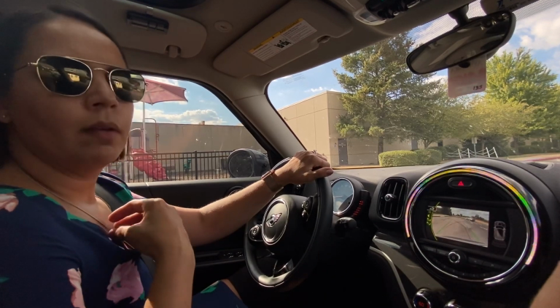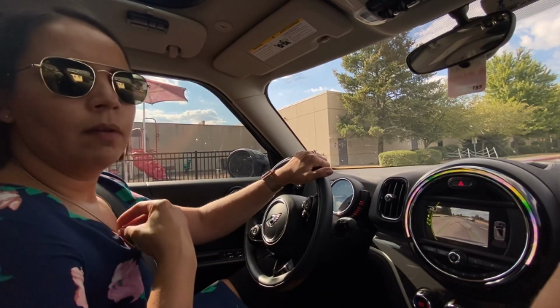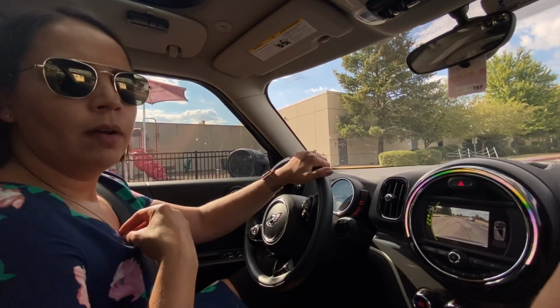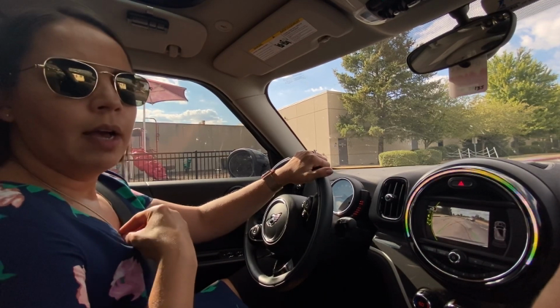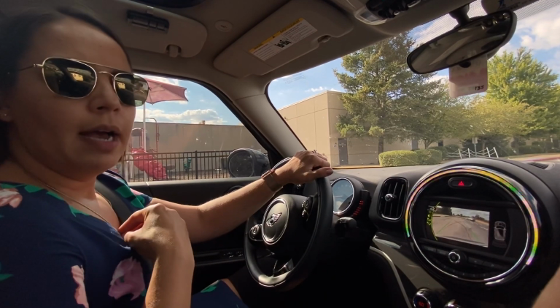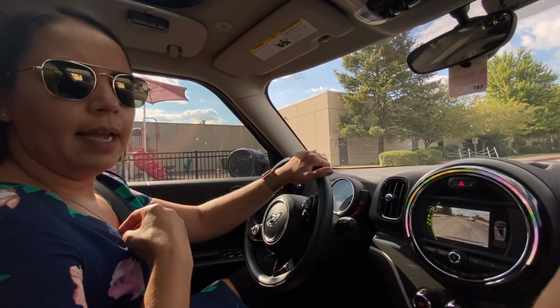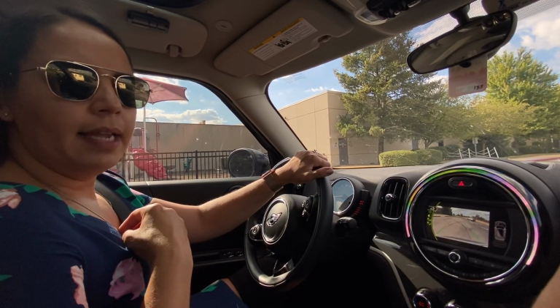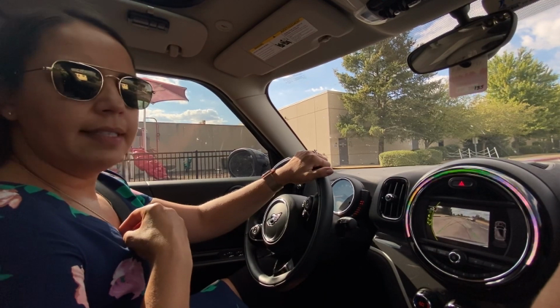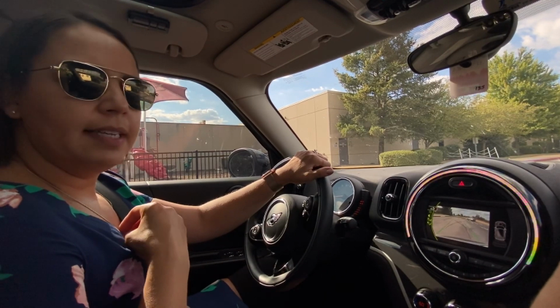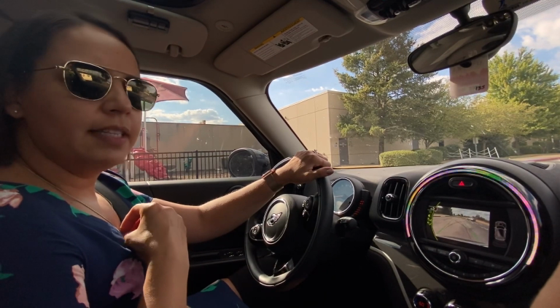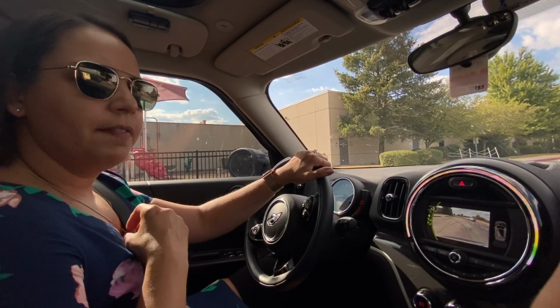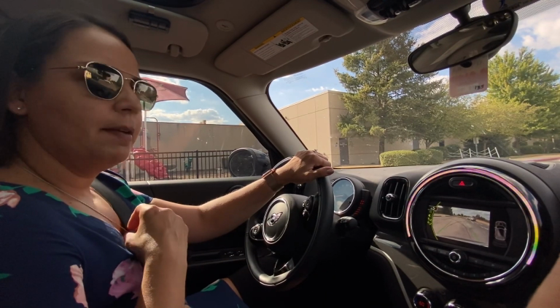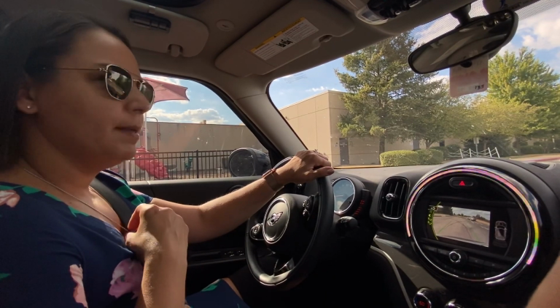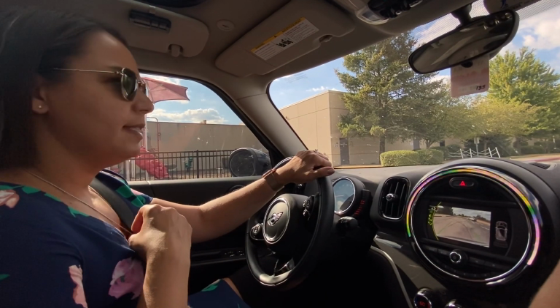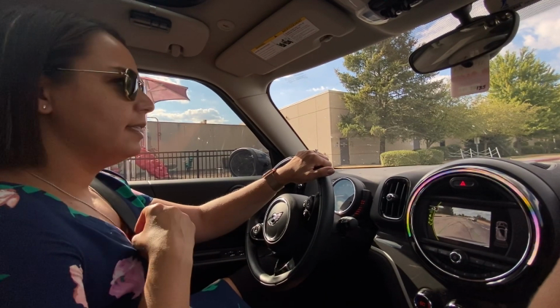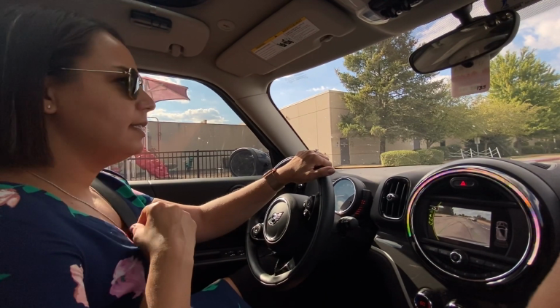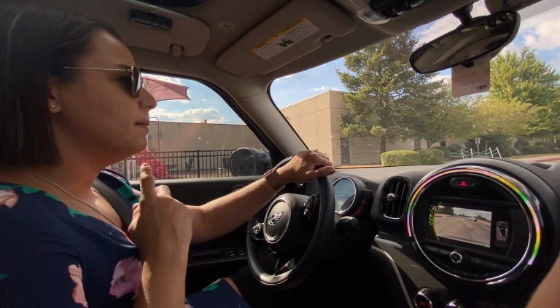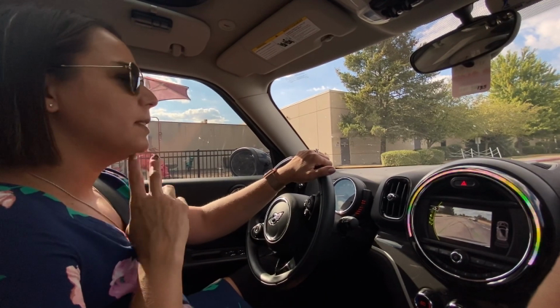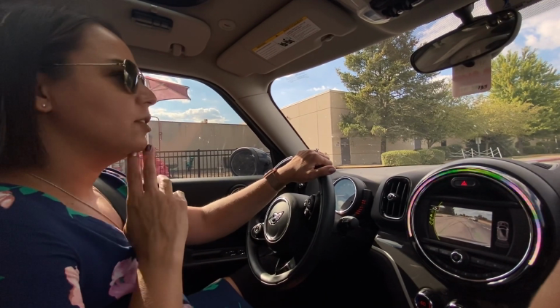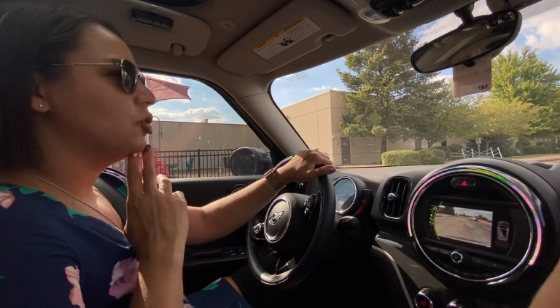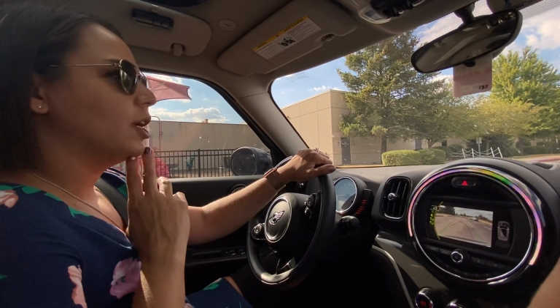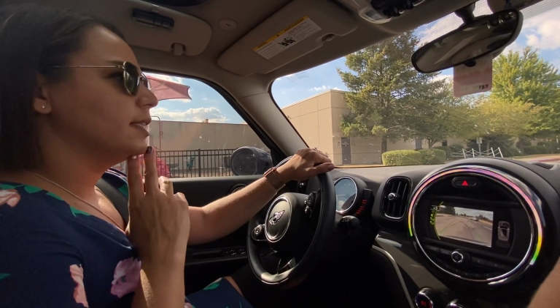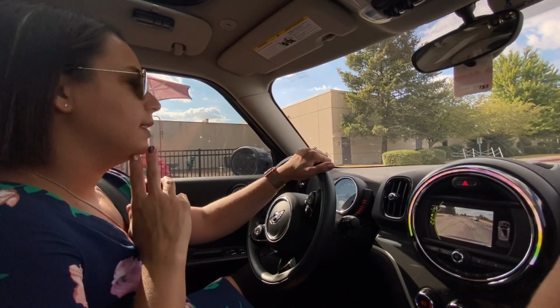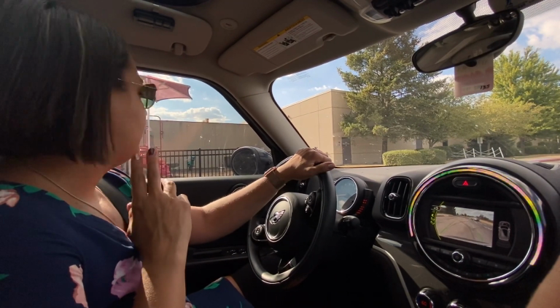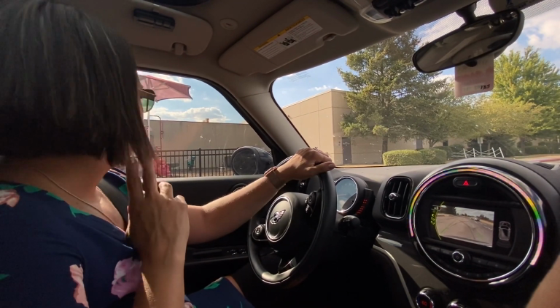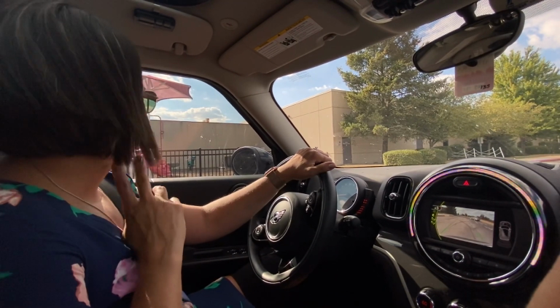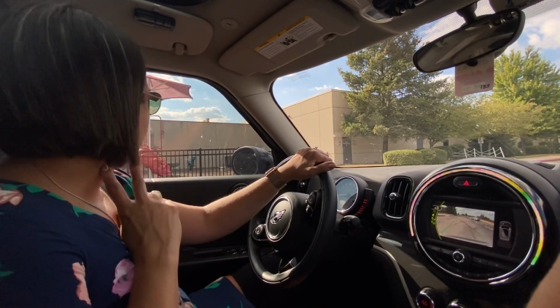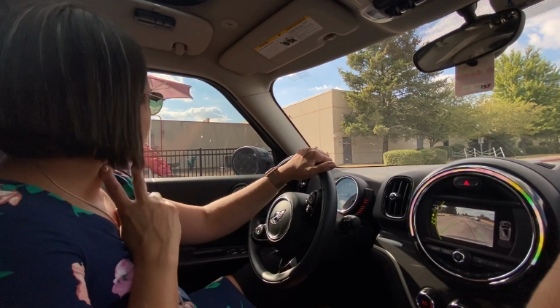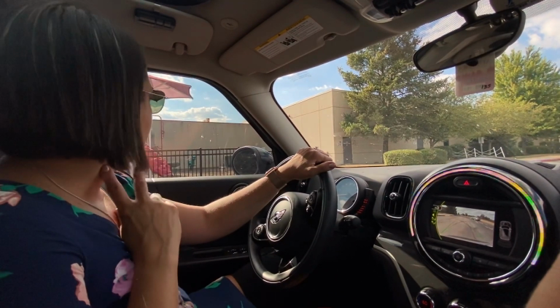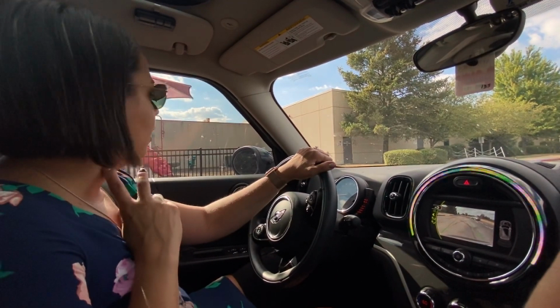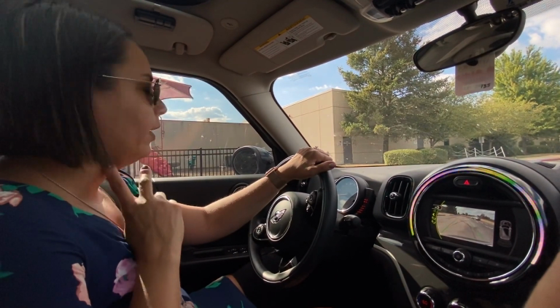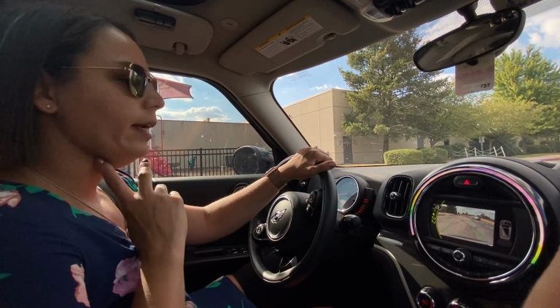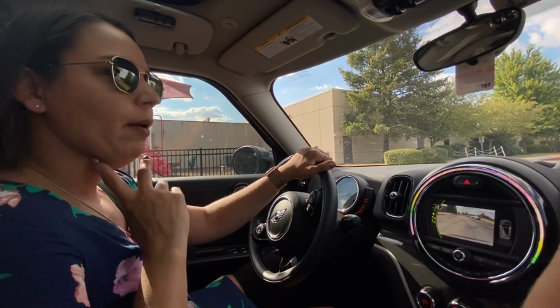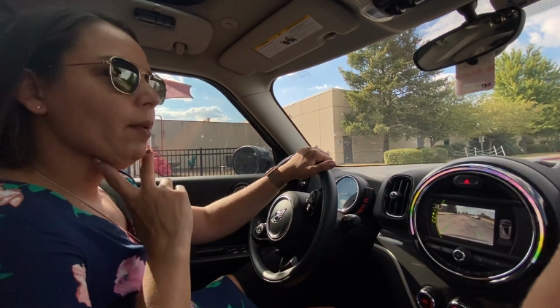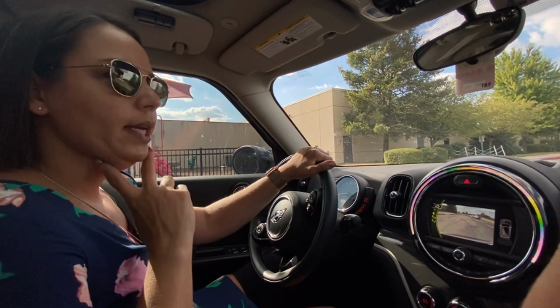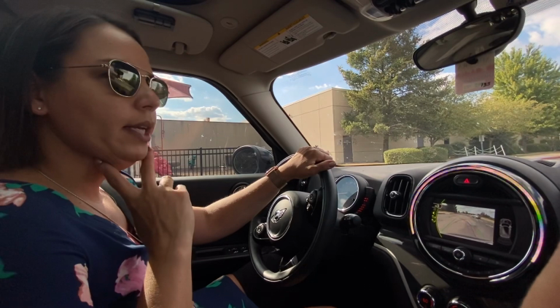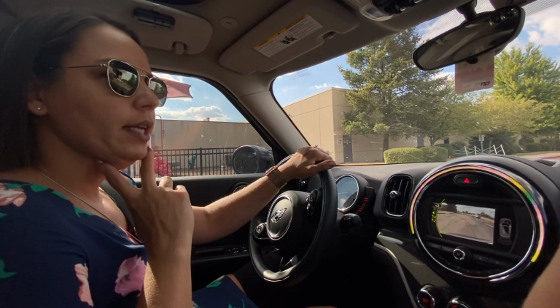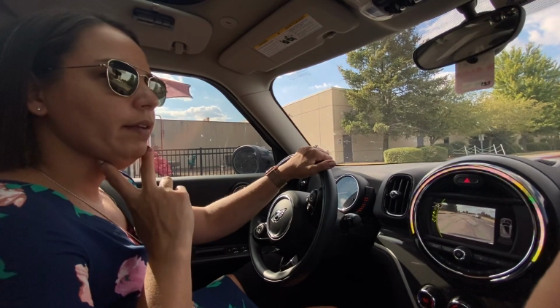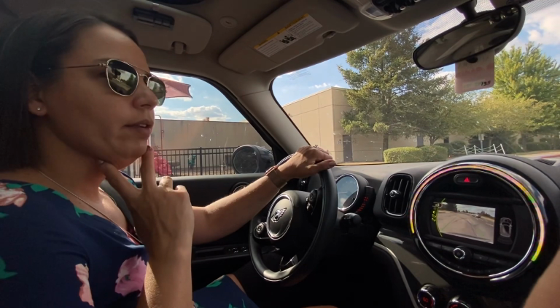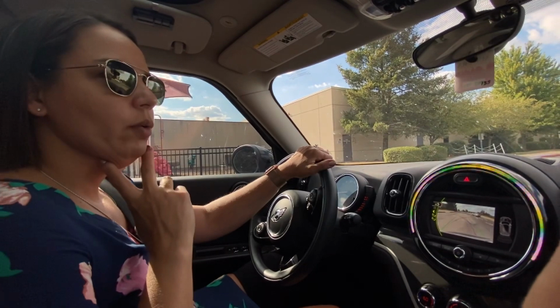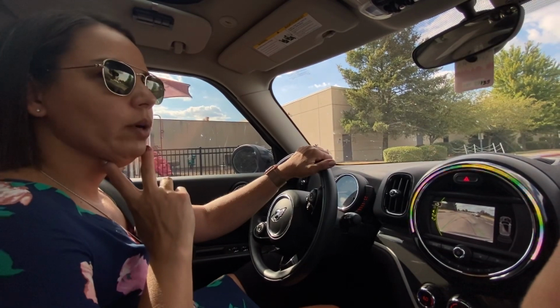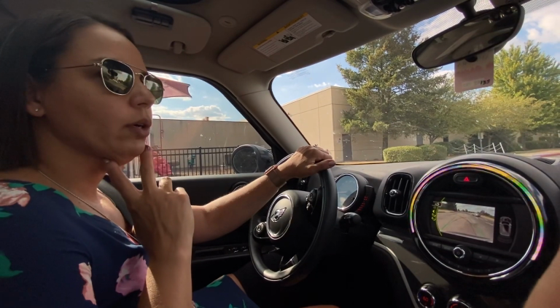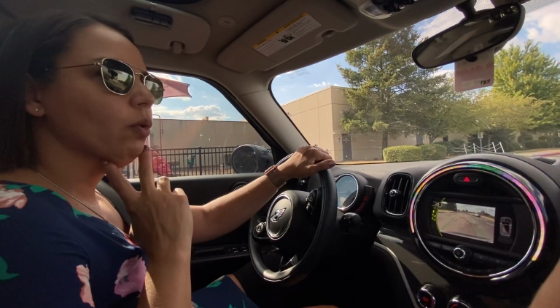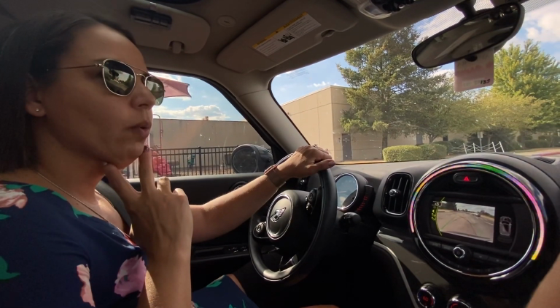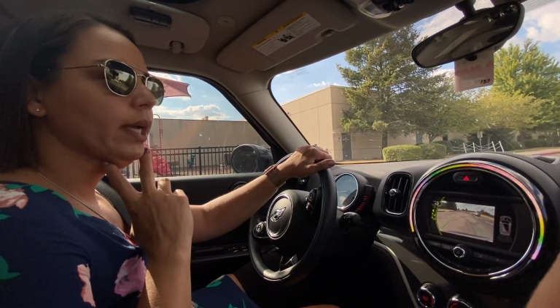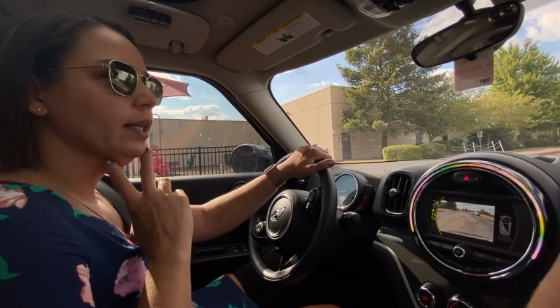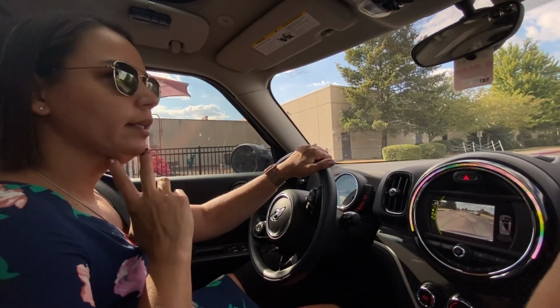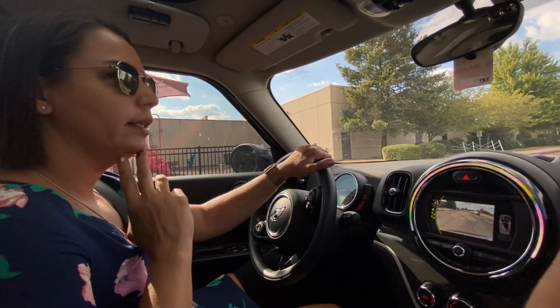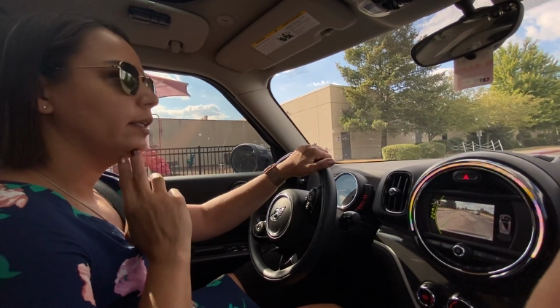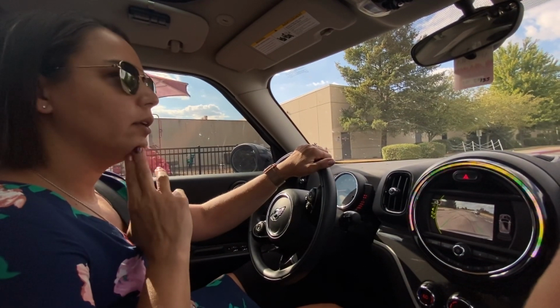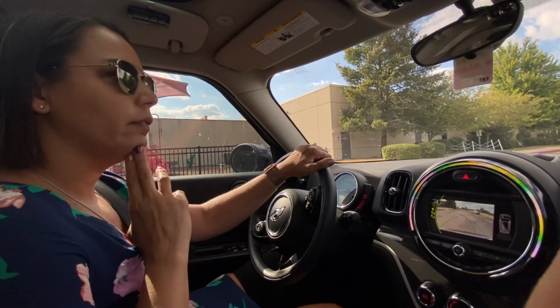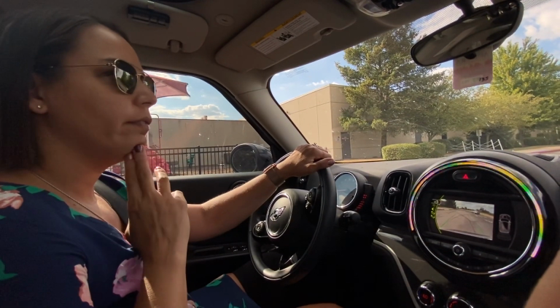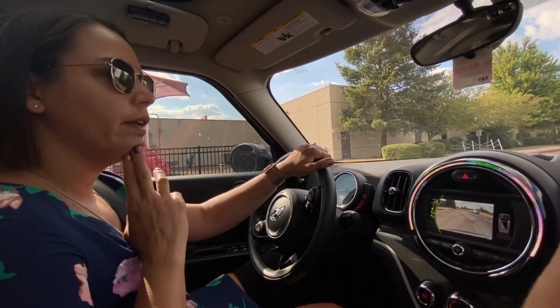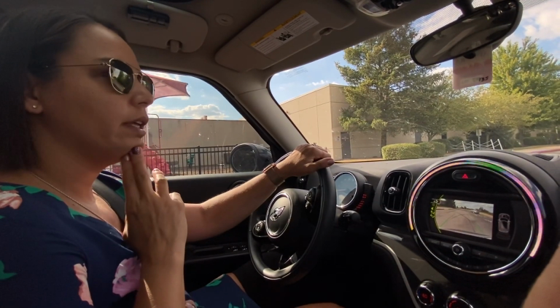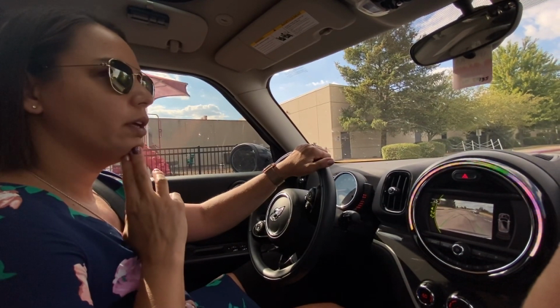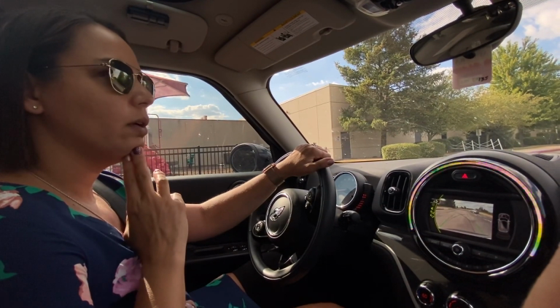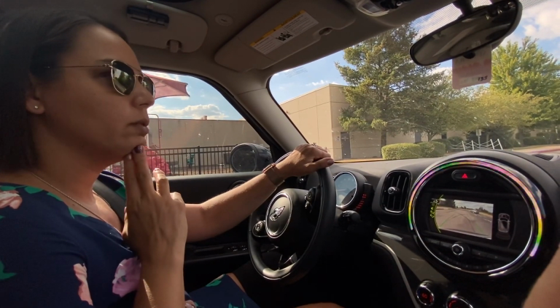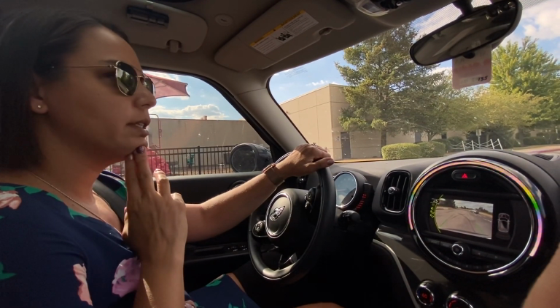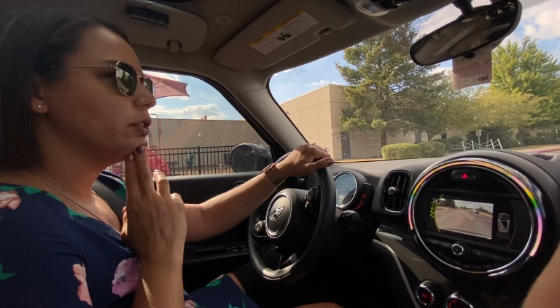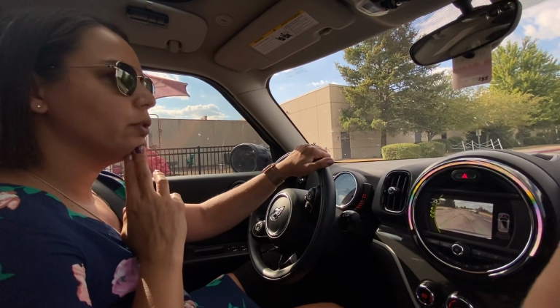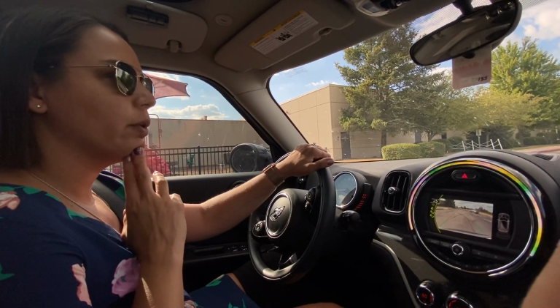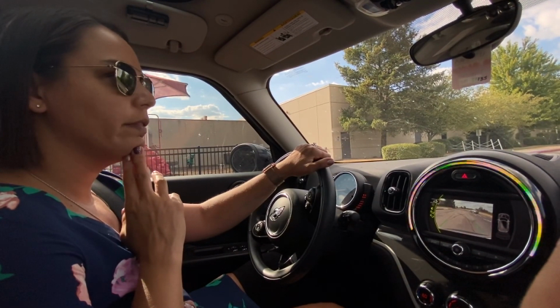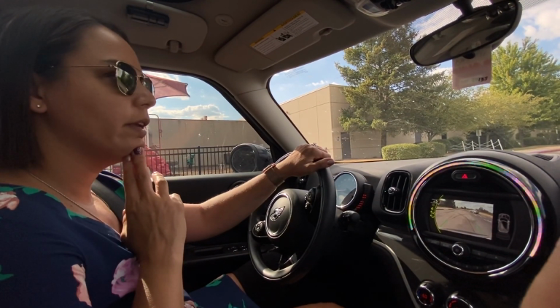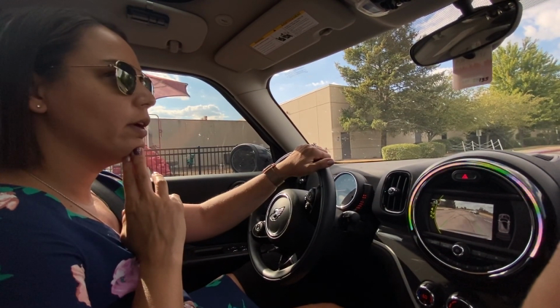Hi ACS families, this is Mrs. Johnson. I'm in my car and I wanted to send you a quick video on the procedures for pick up after school.